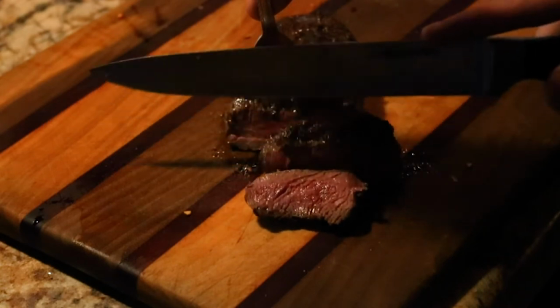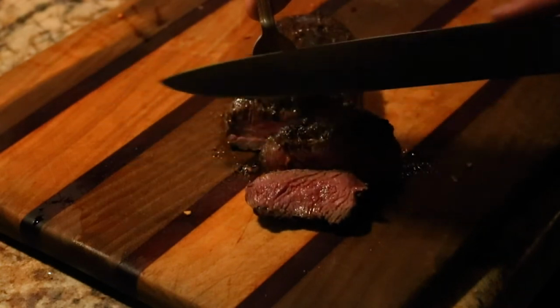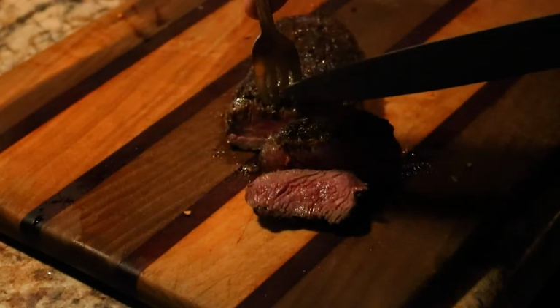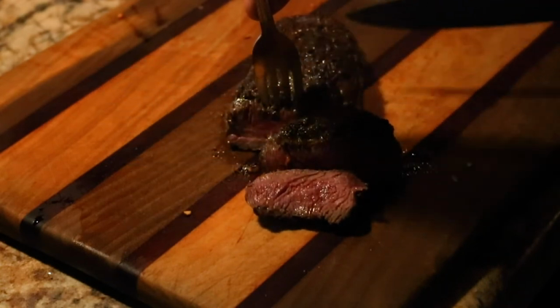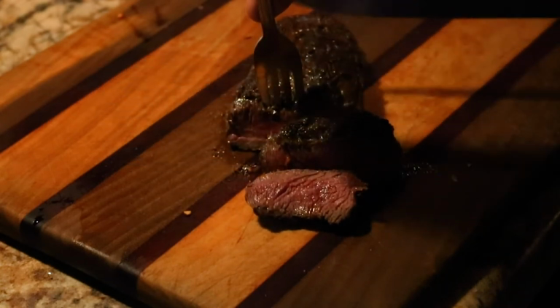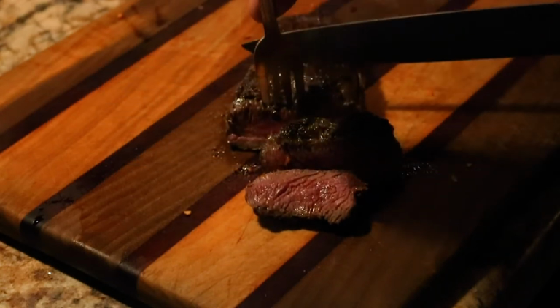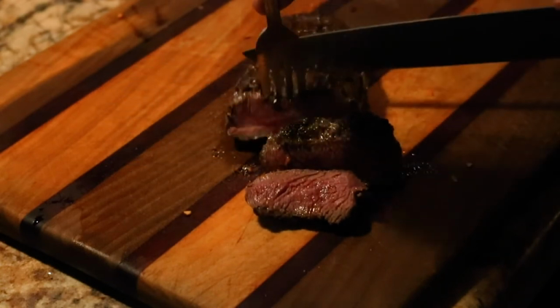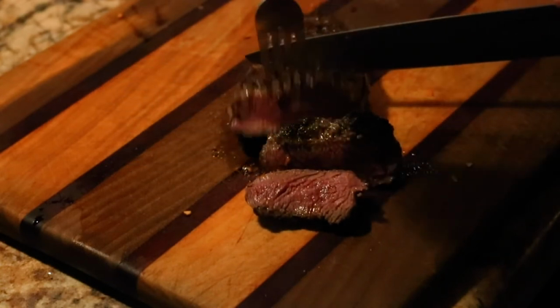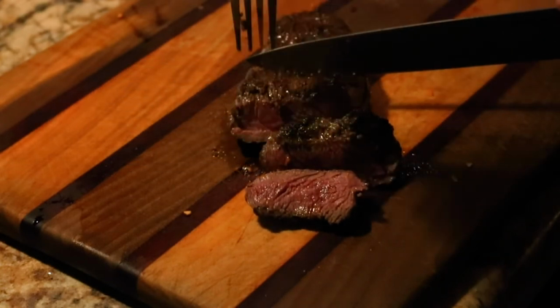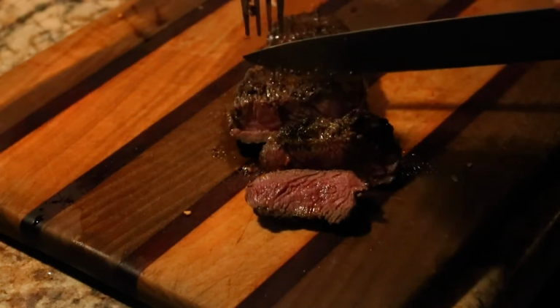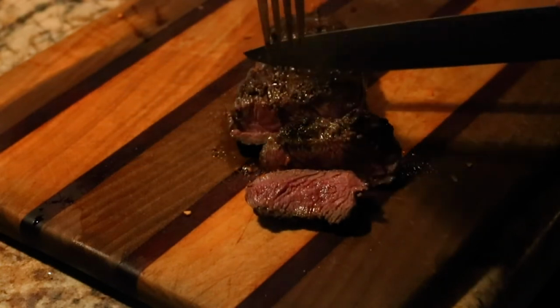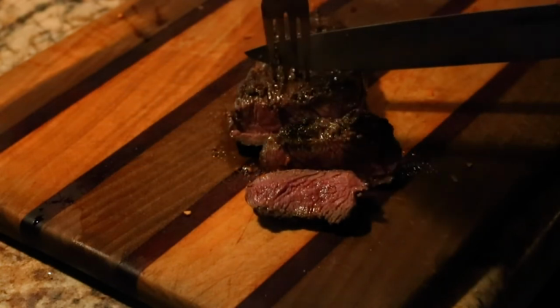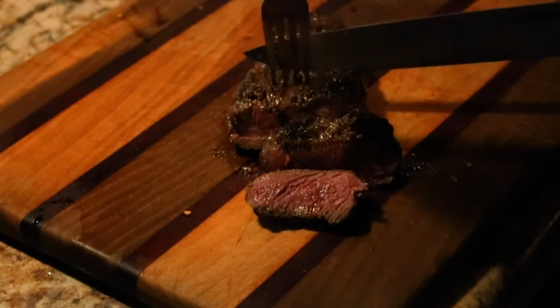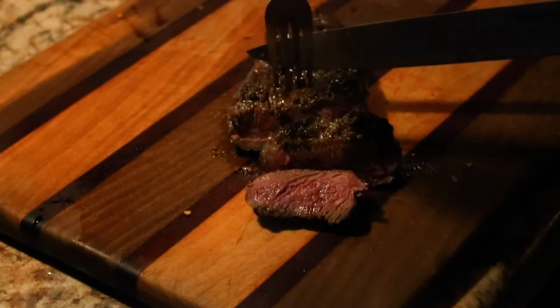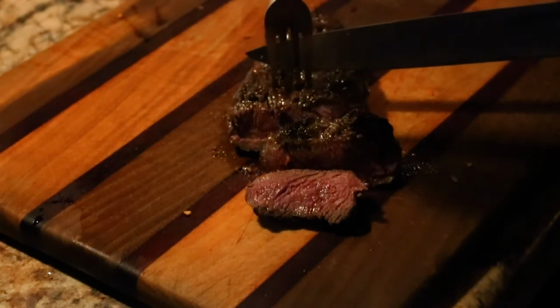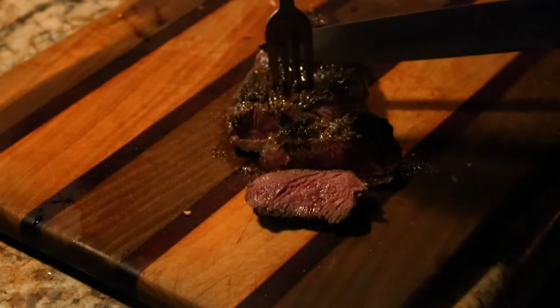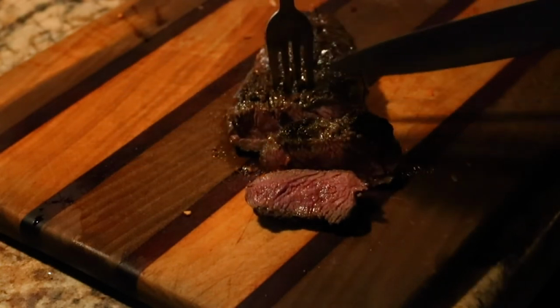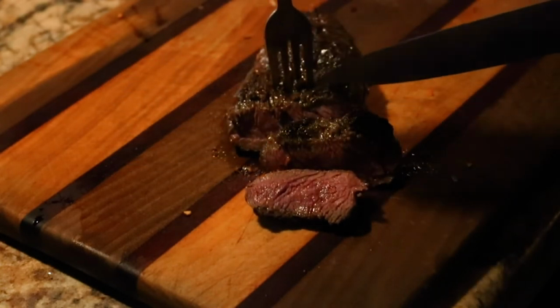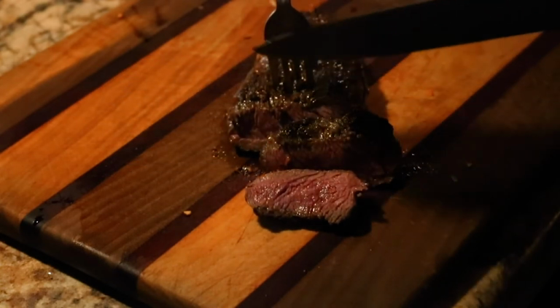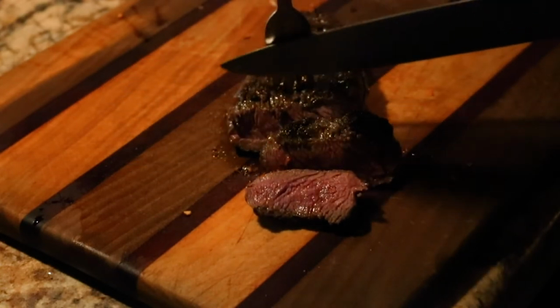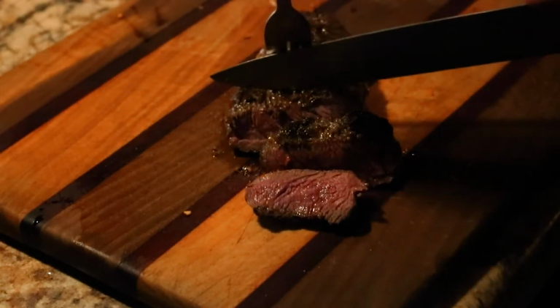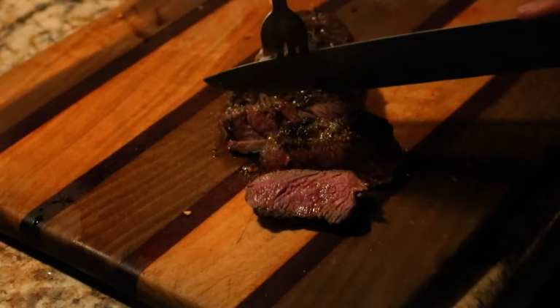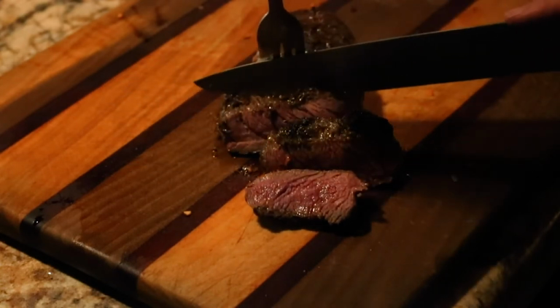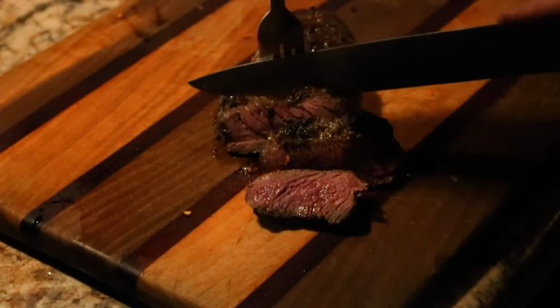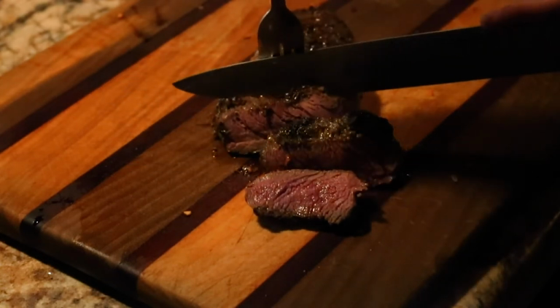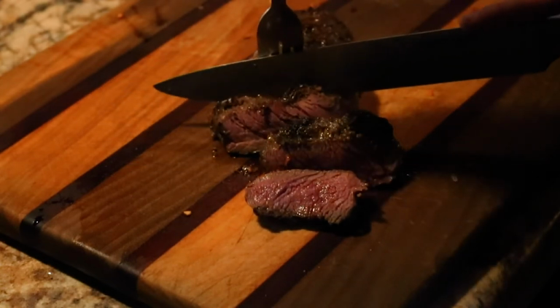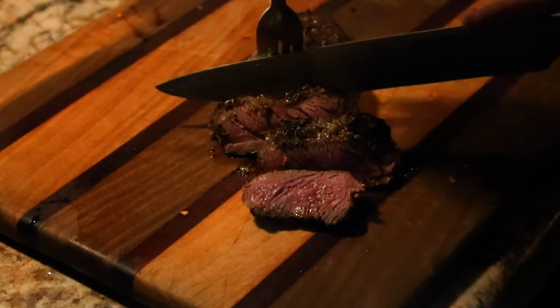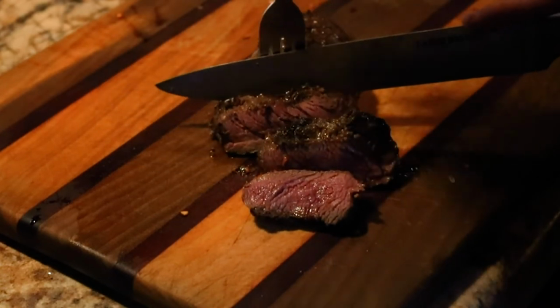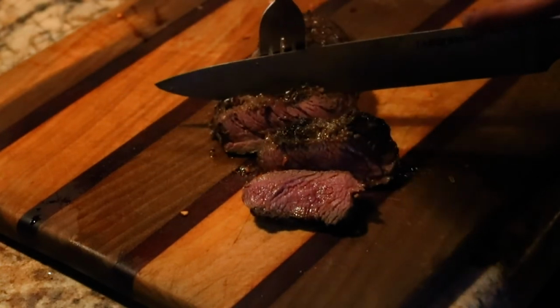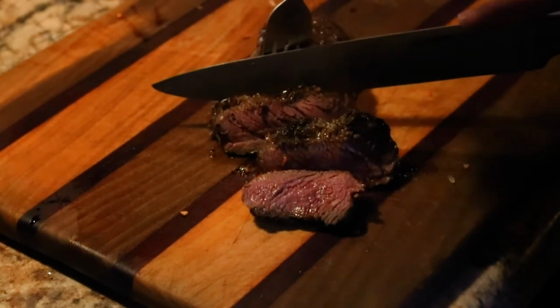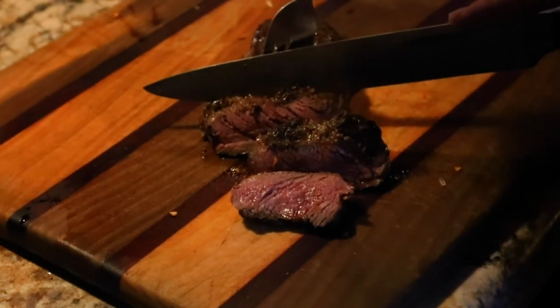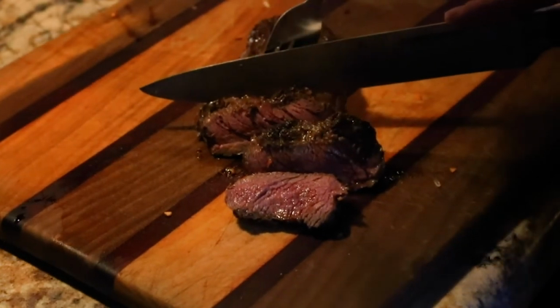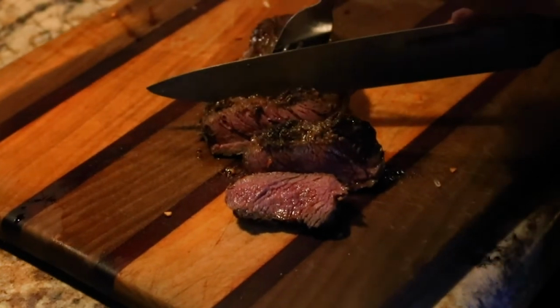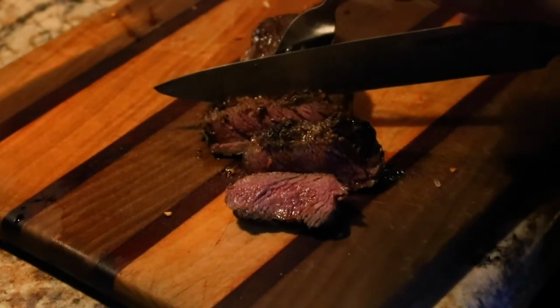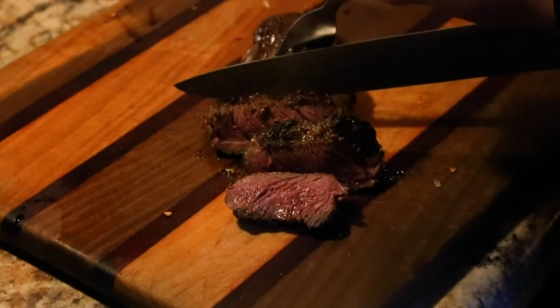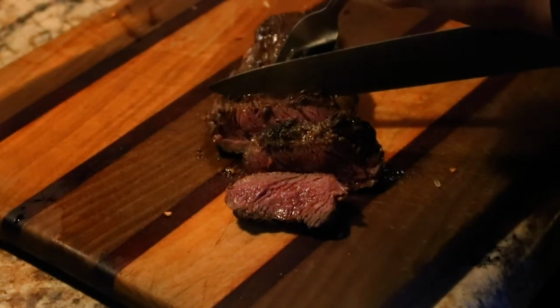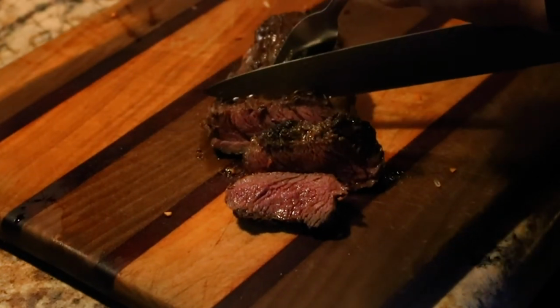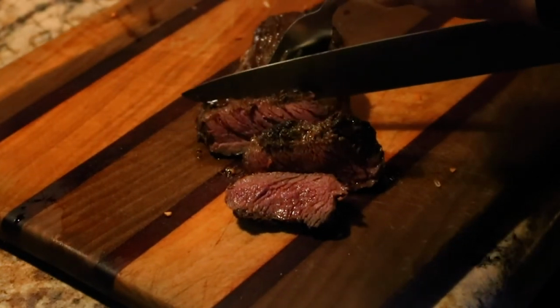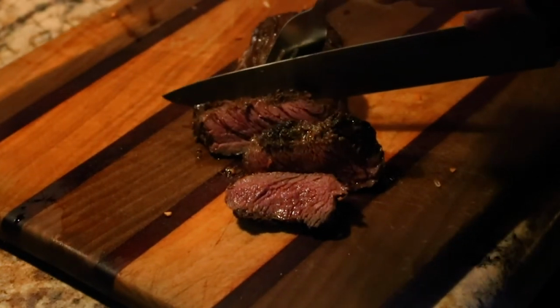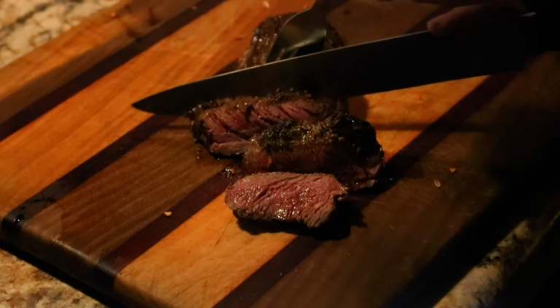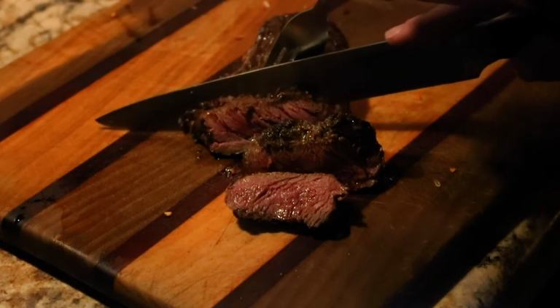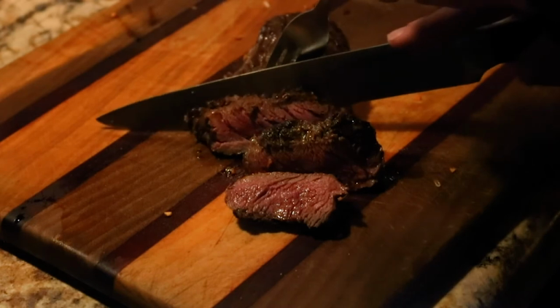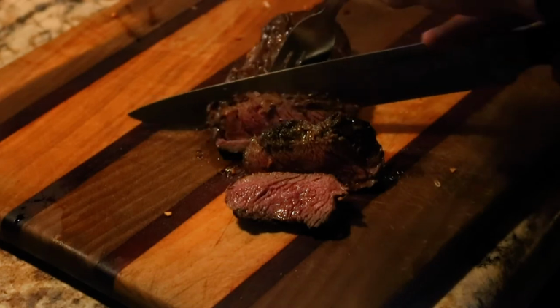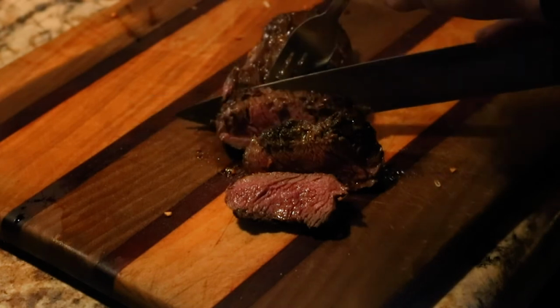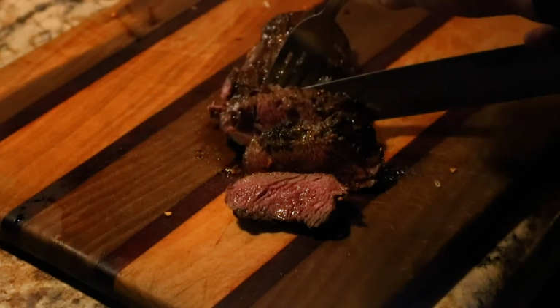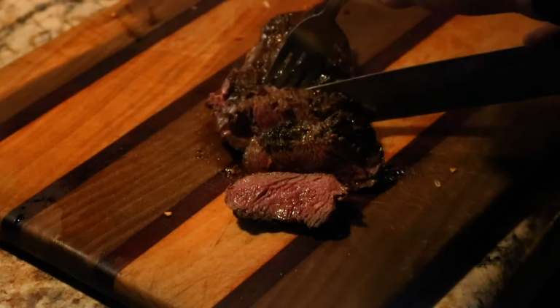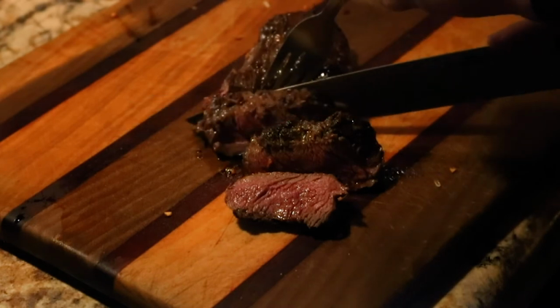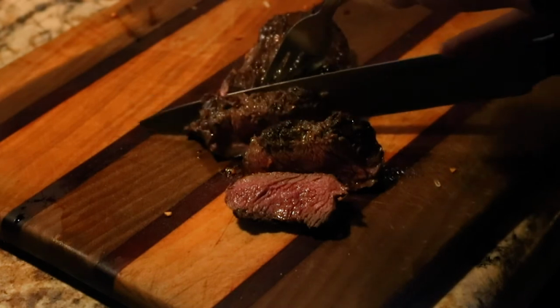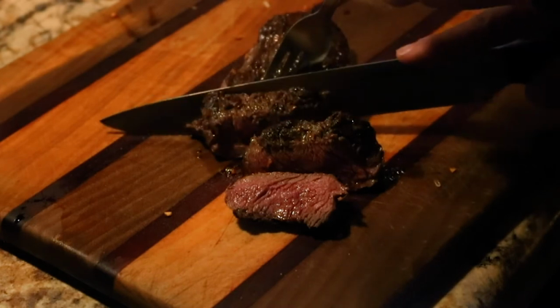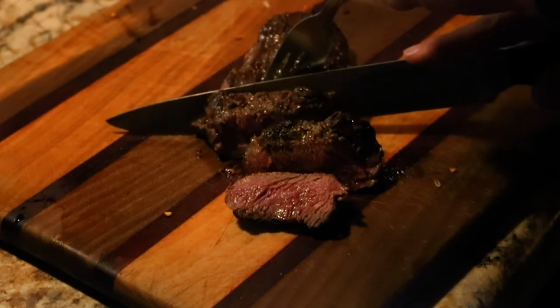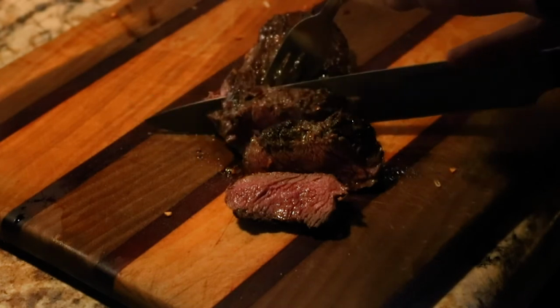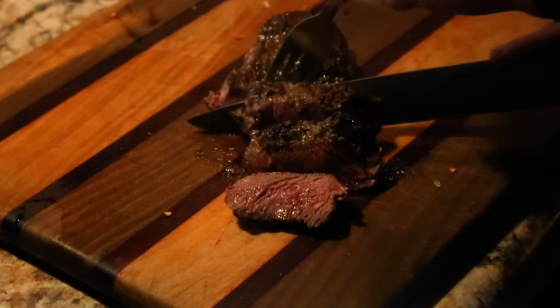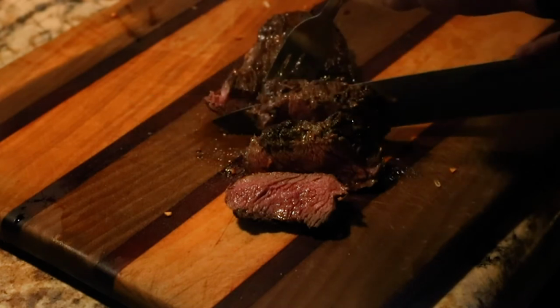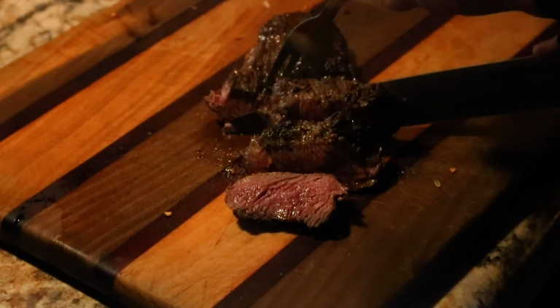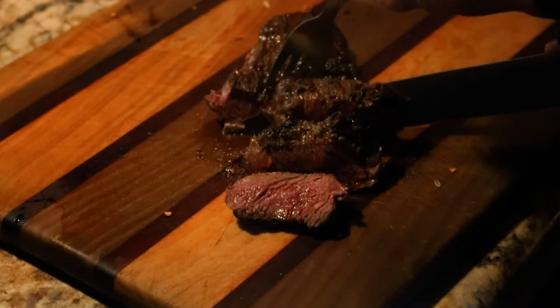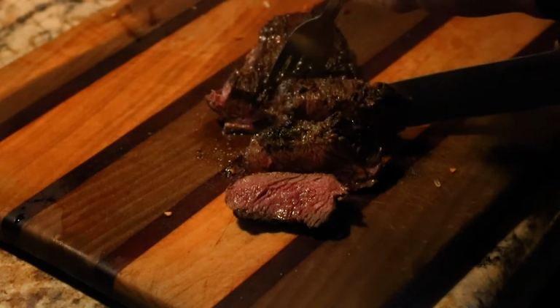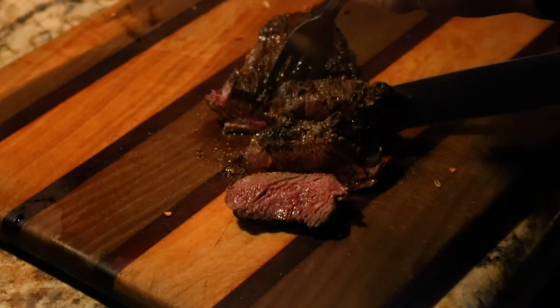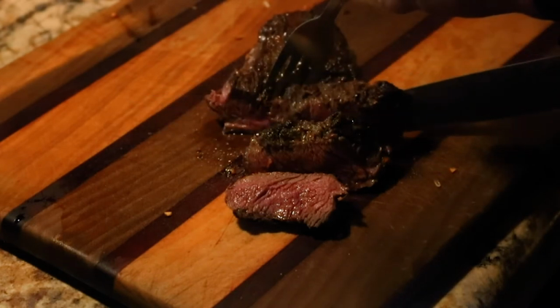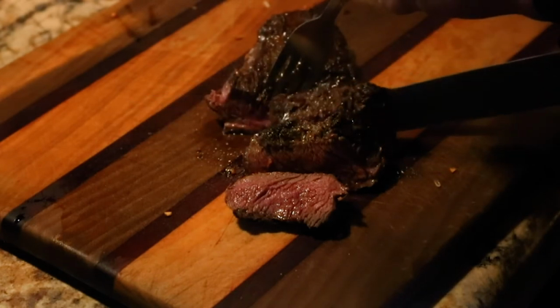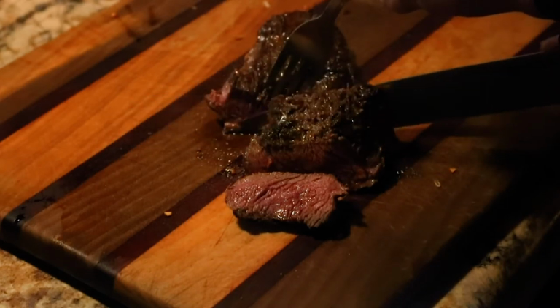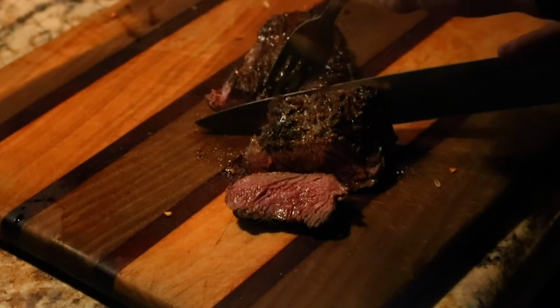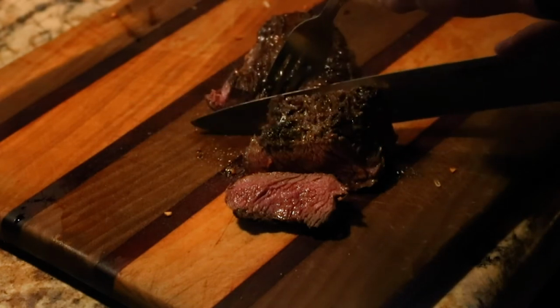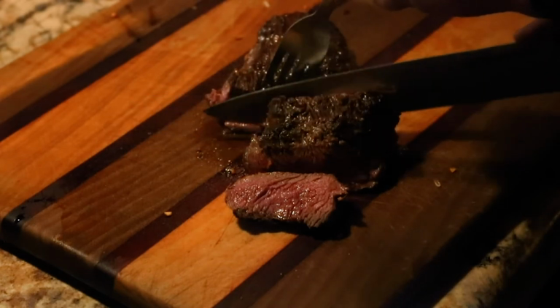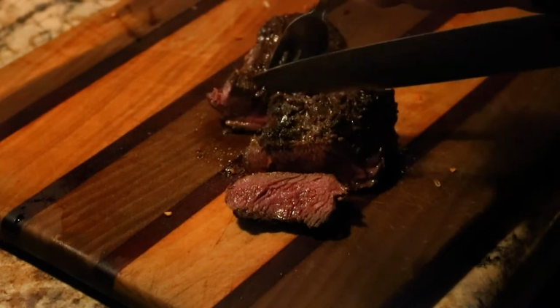This concludes our video of how to cook an elk tri-tip steak. Hope you guys enjoyed and good luck!